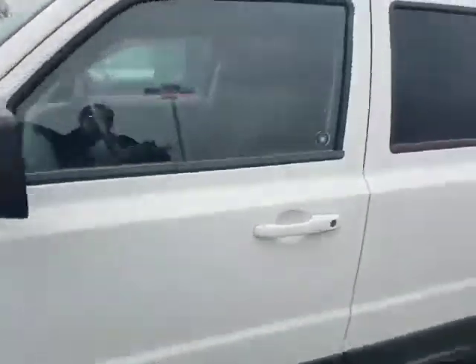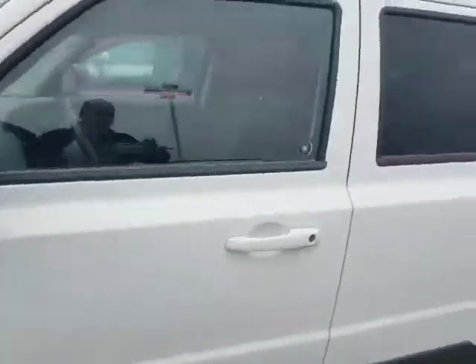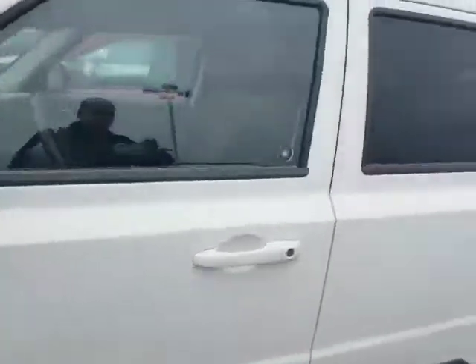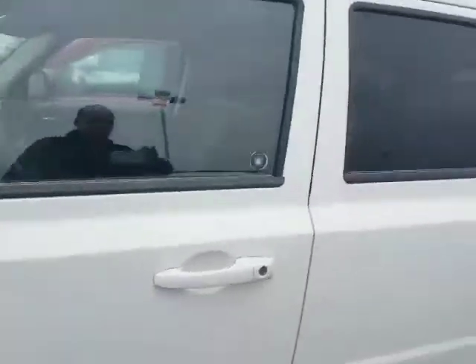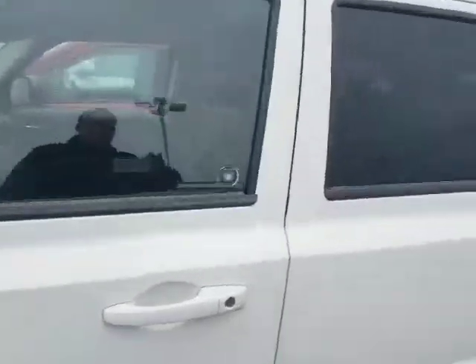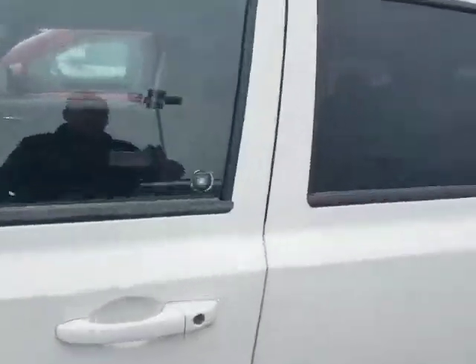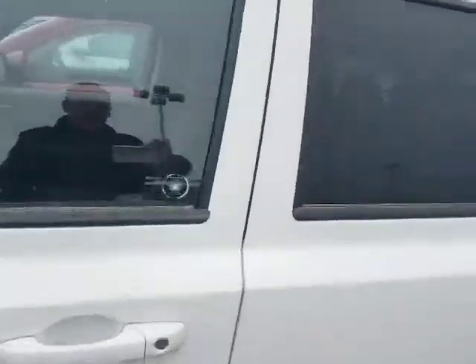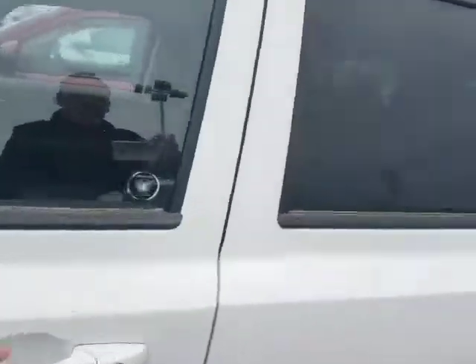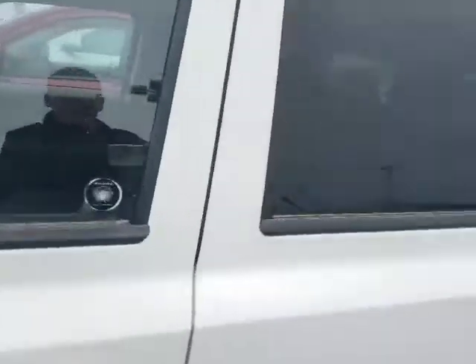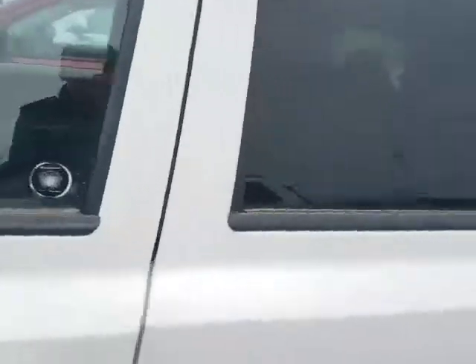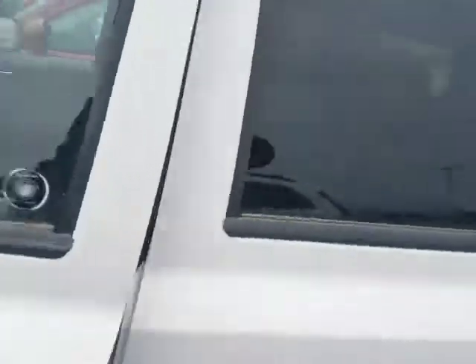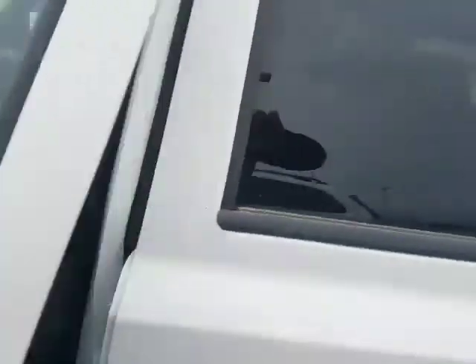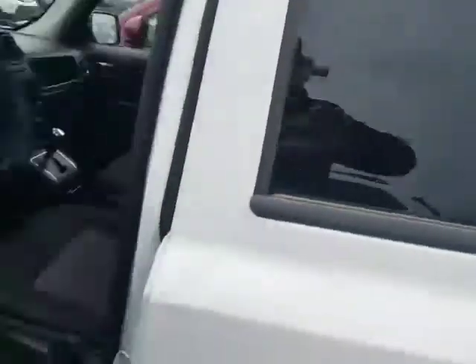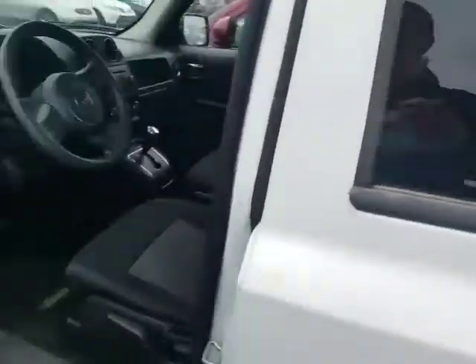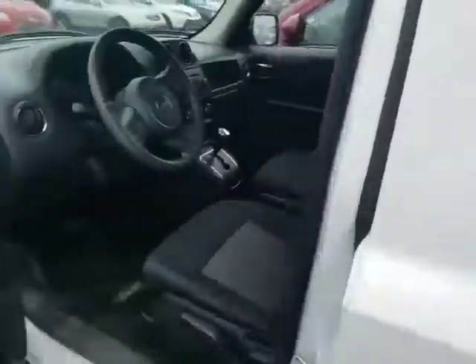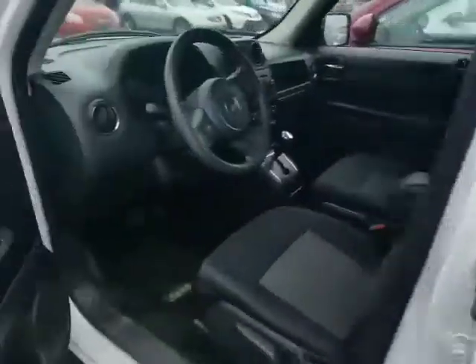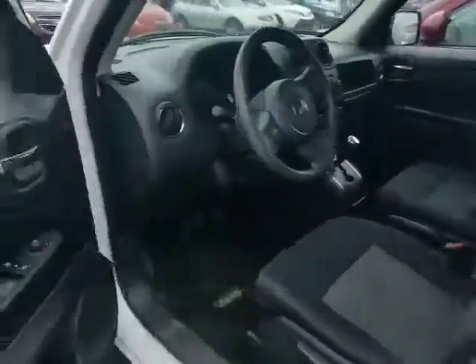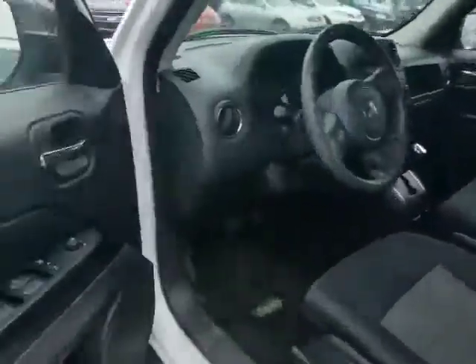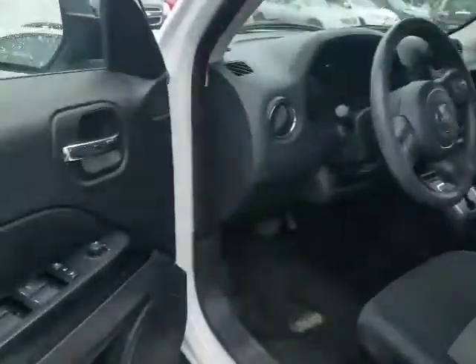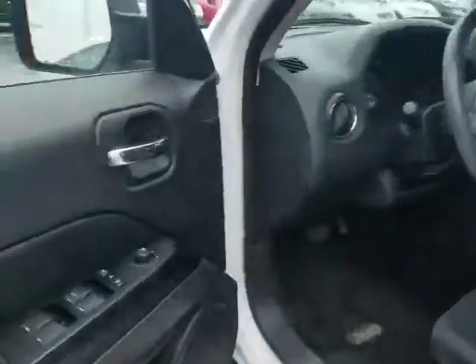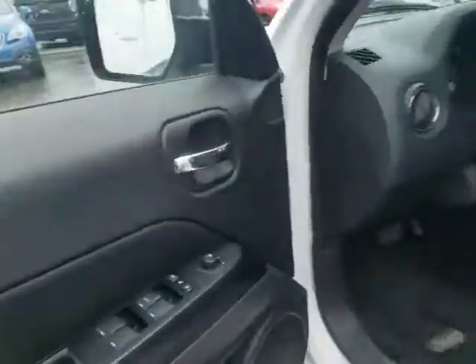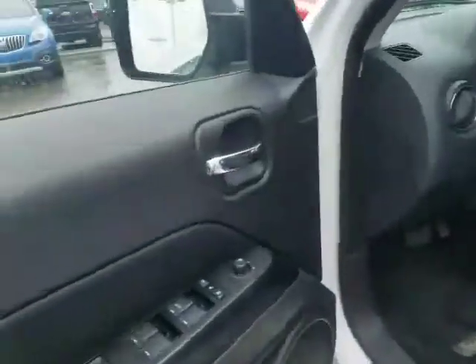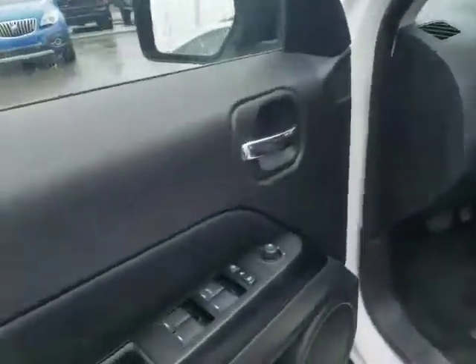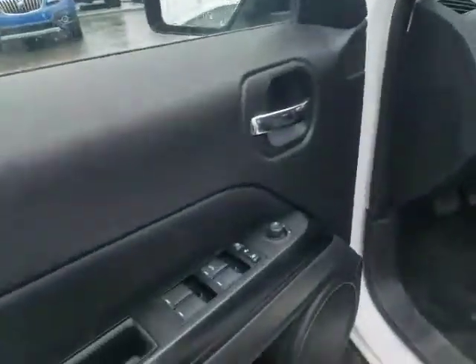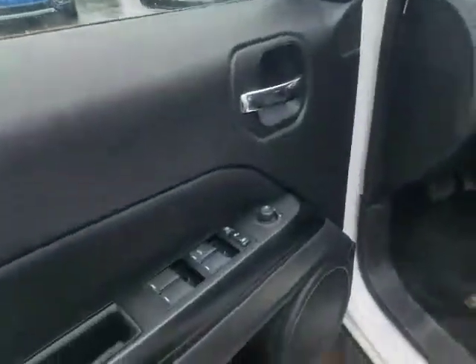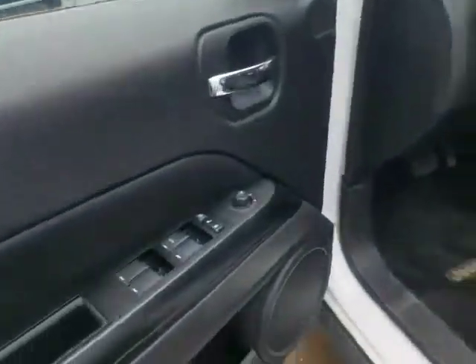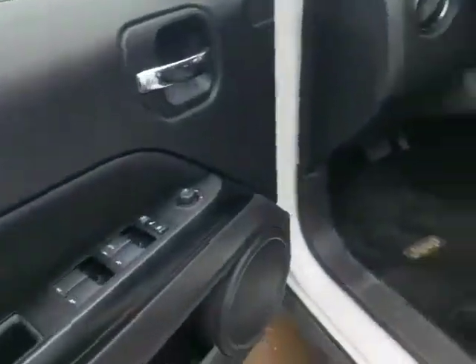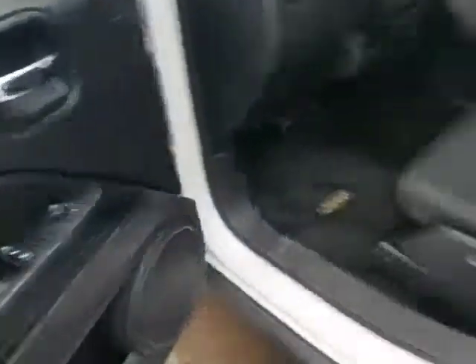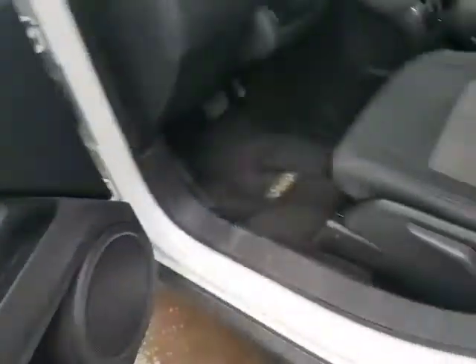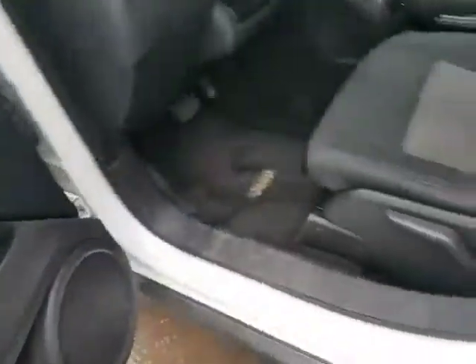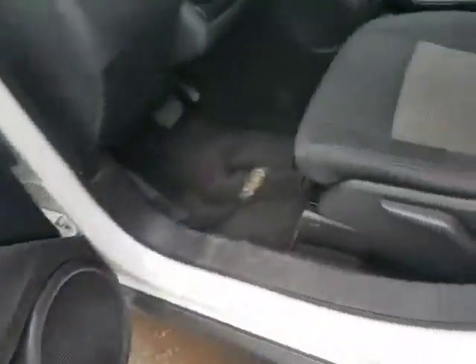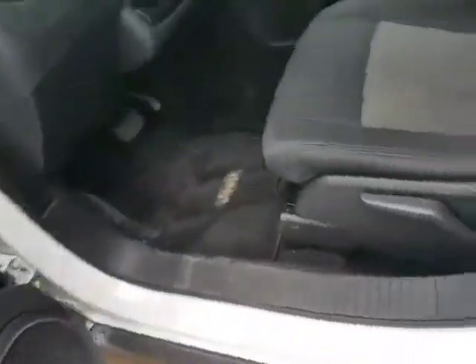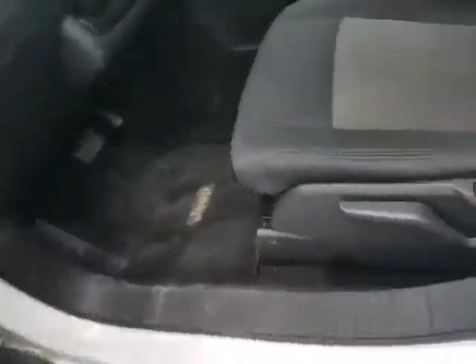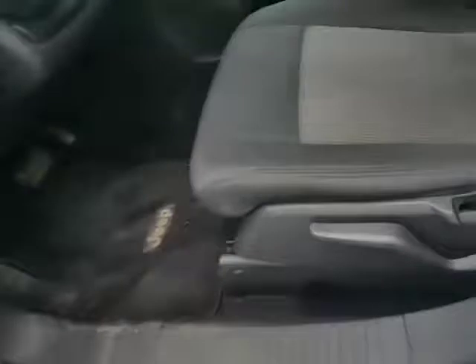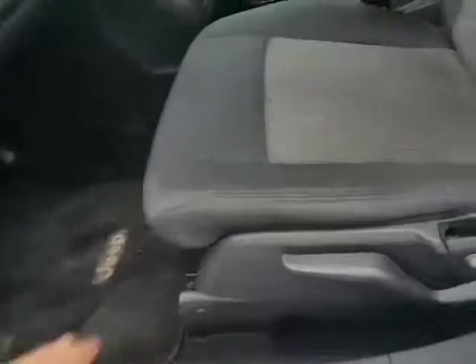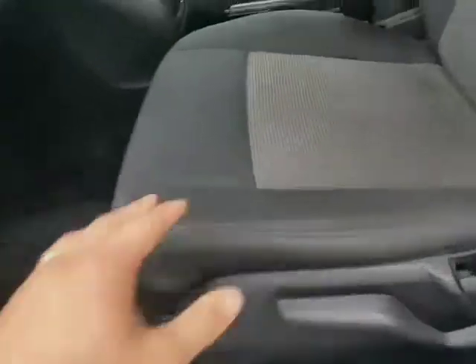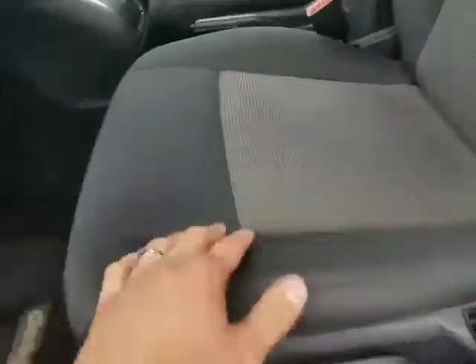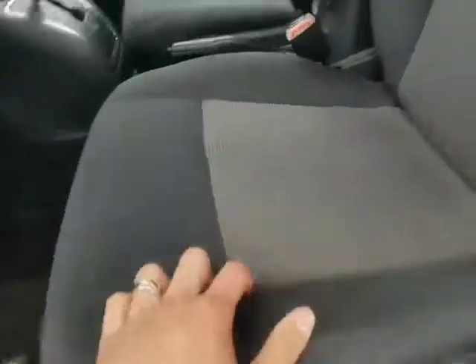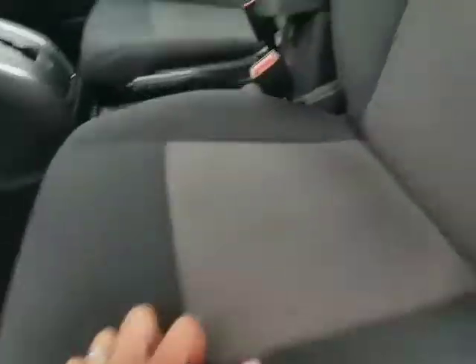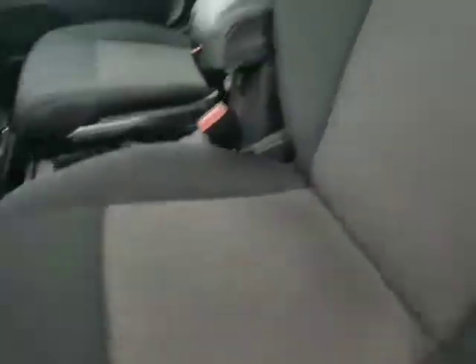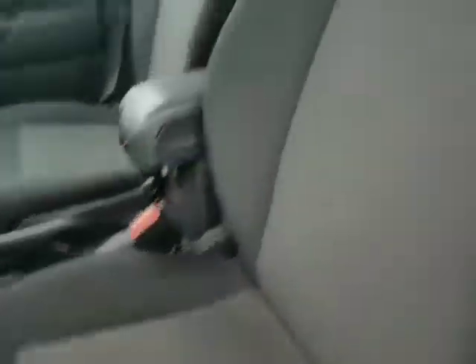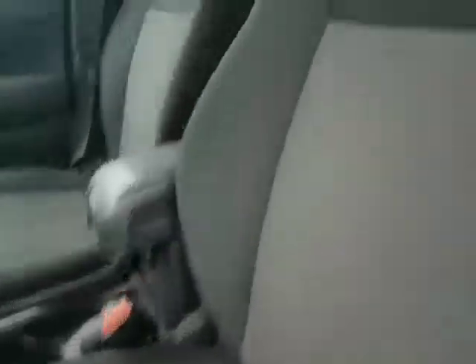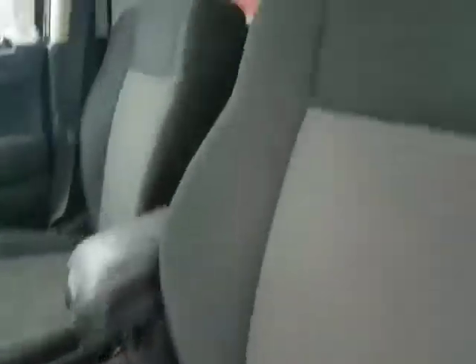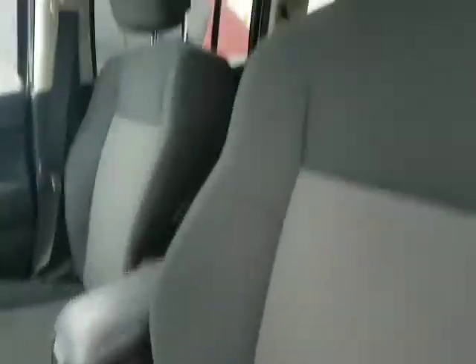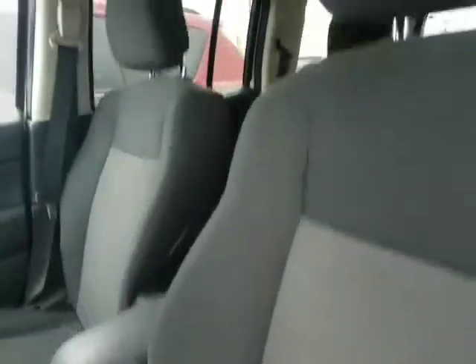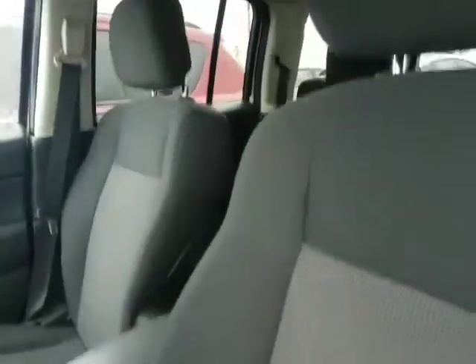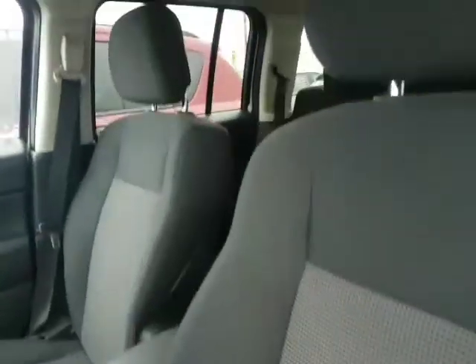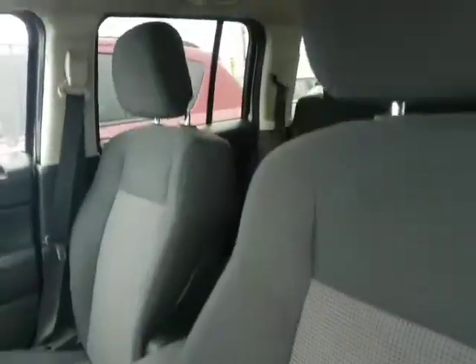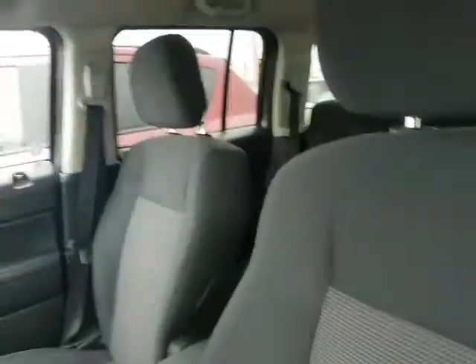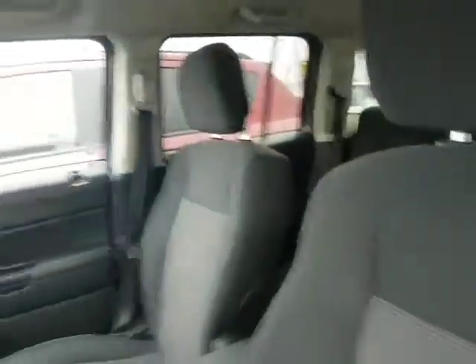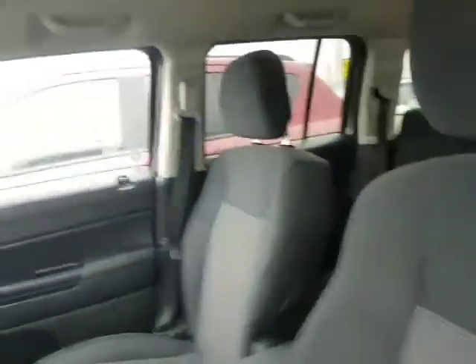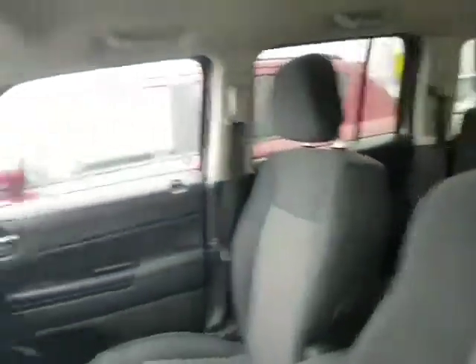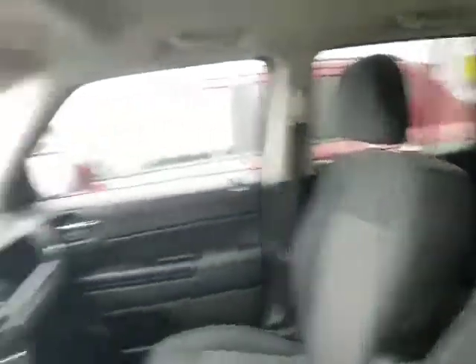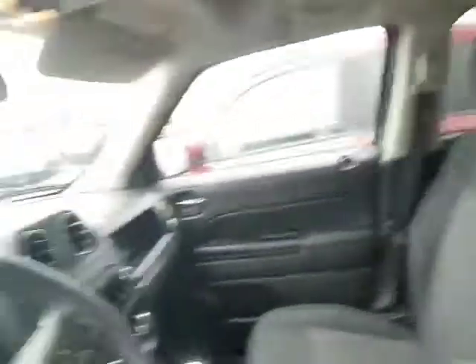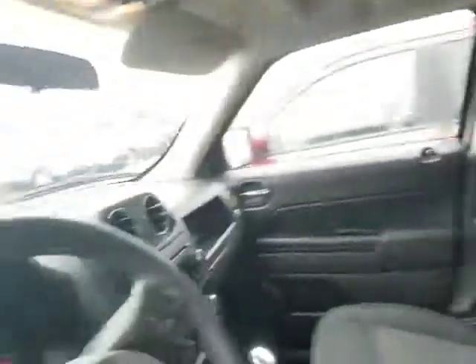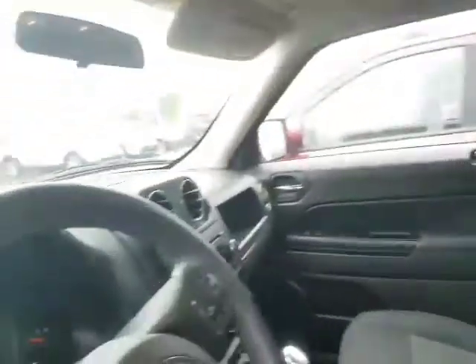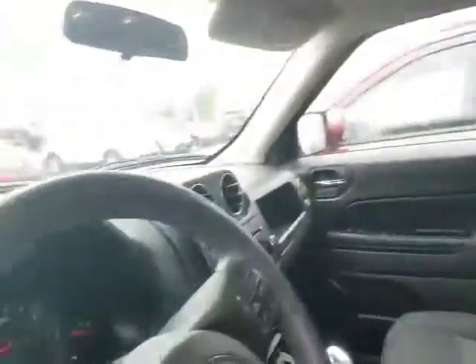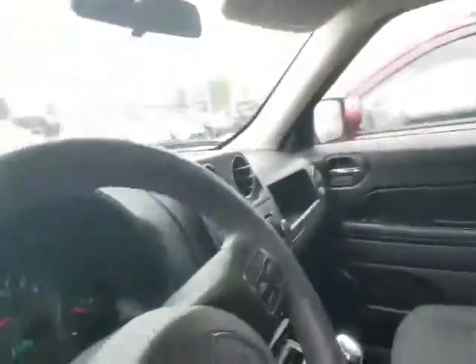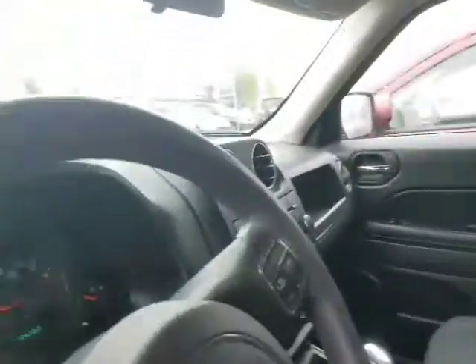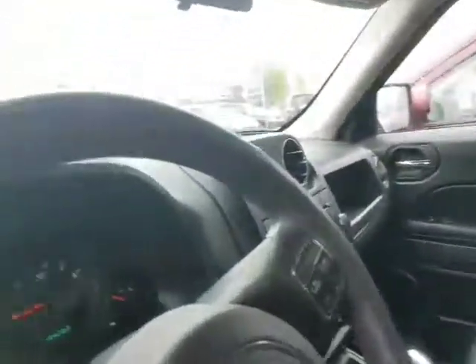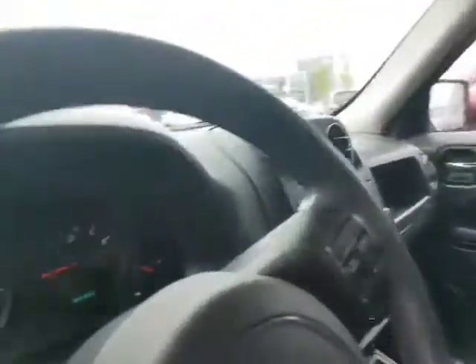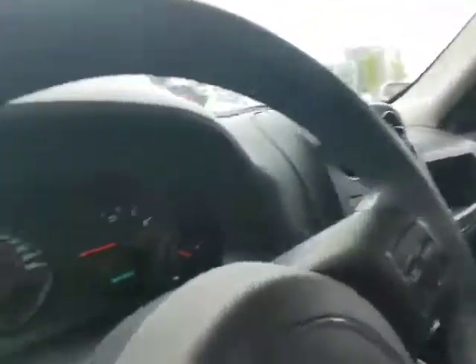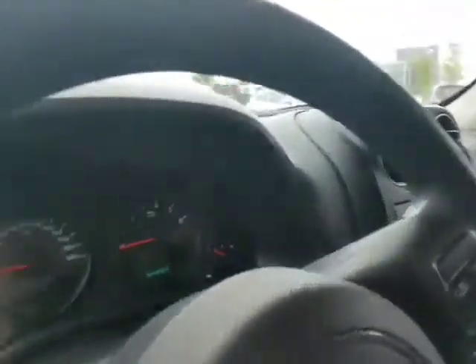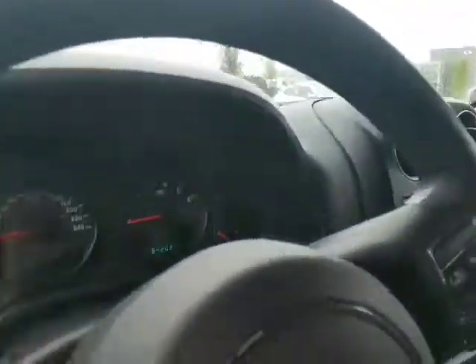You've got power mirrors, power windows, power locks, beautiful cloth interior — no rips, no tears, anything like that.